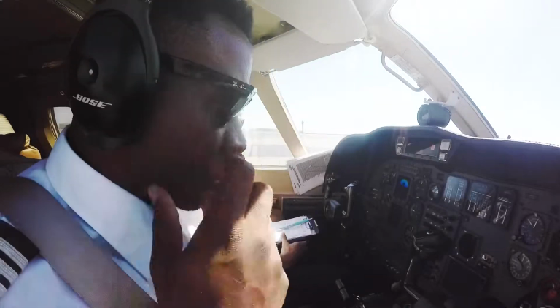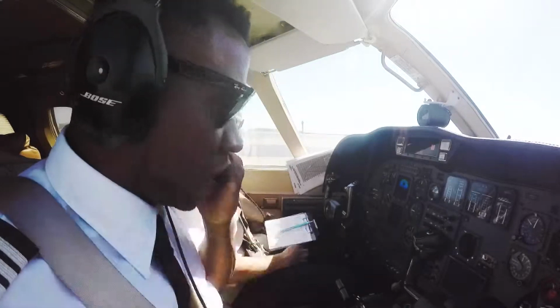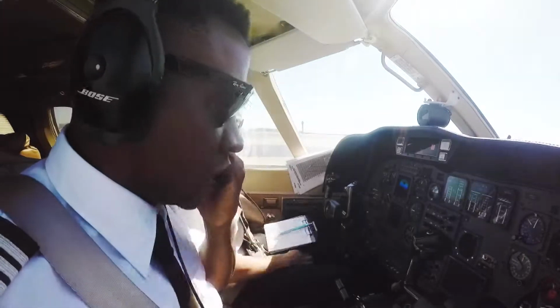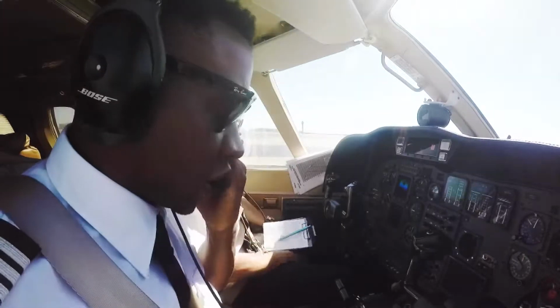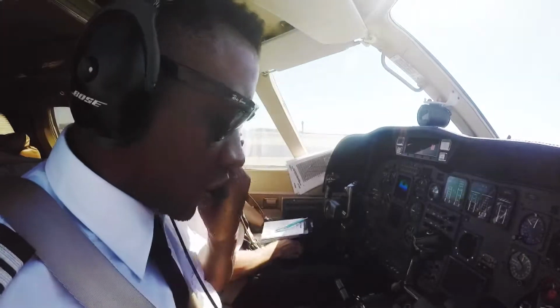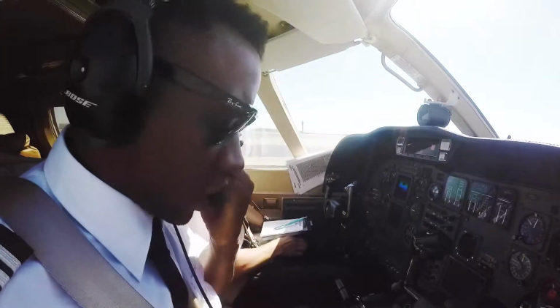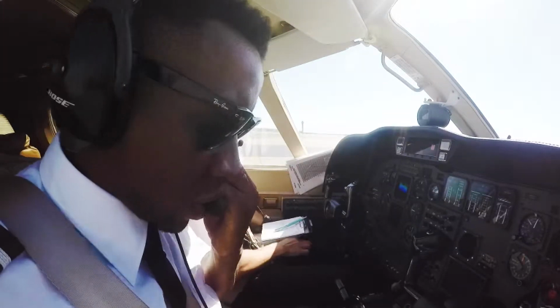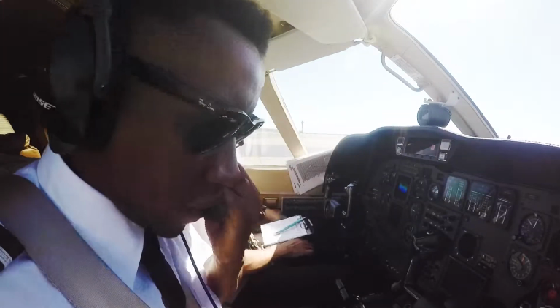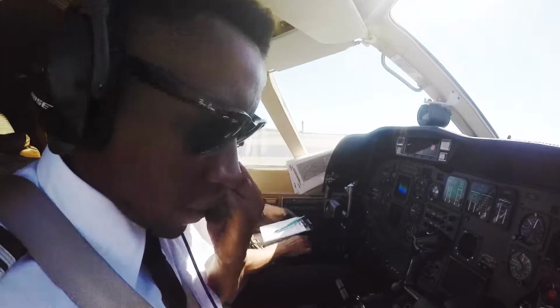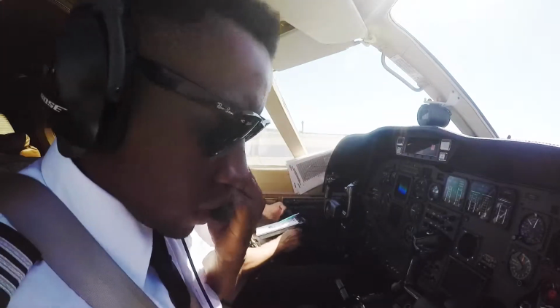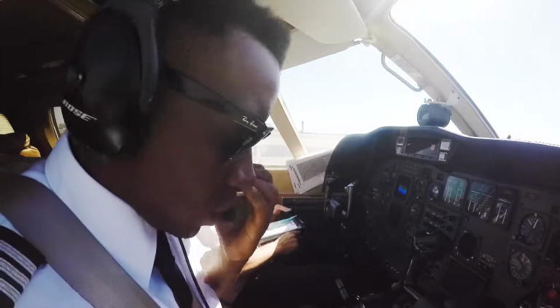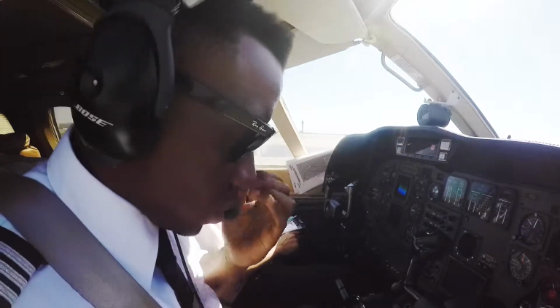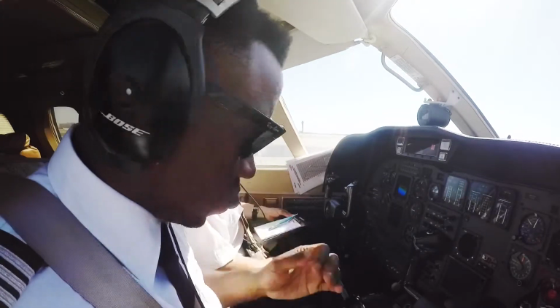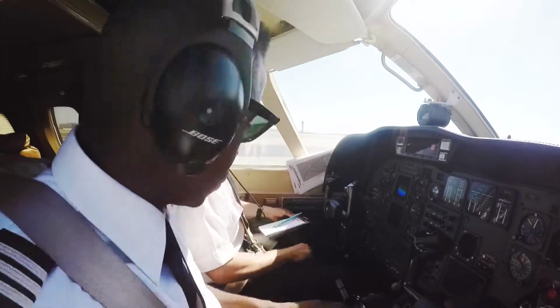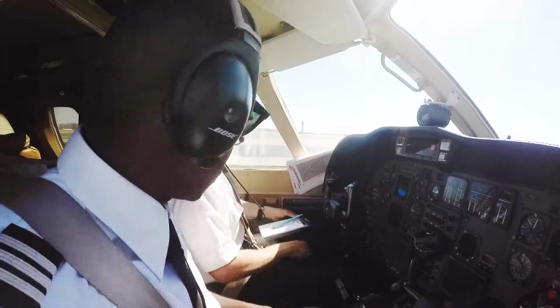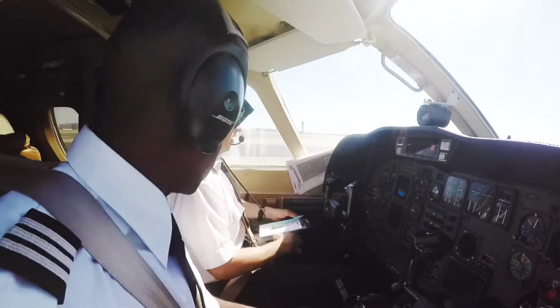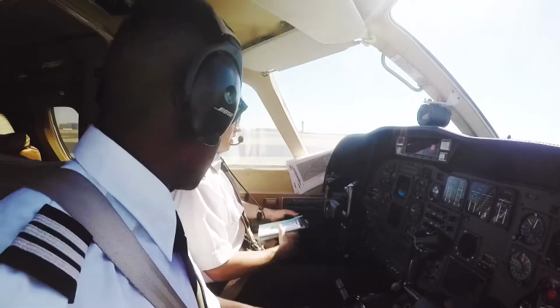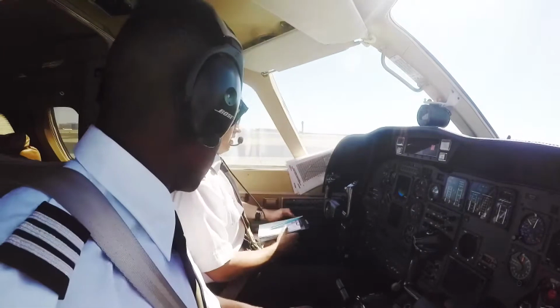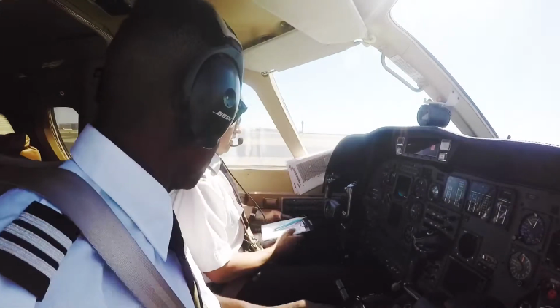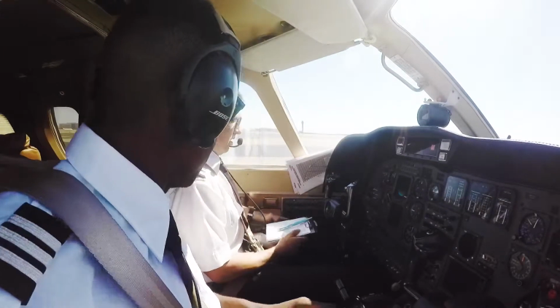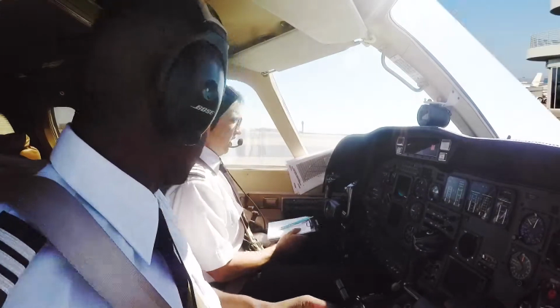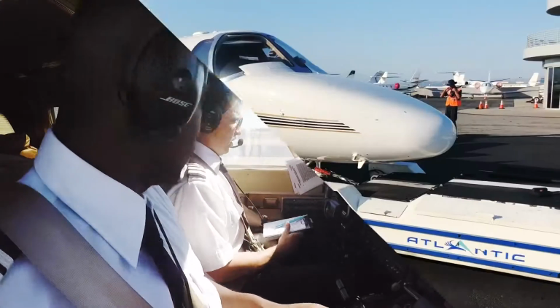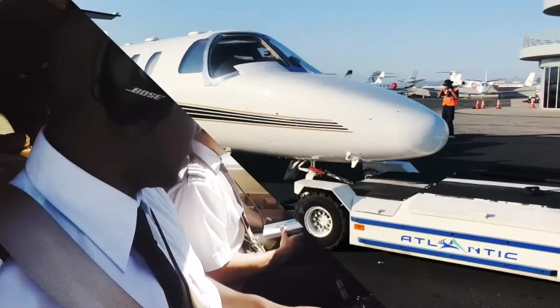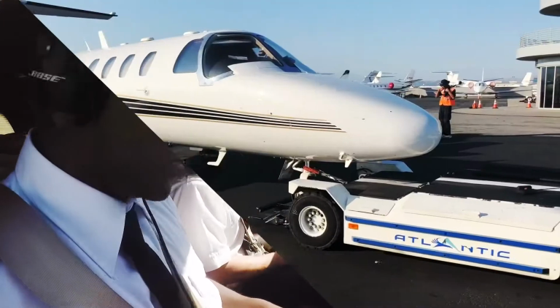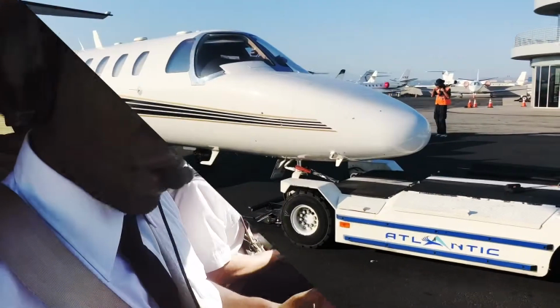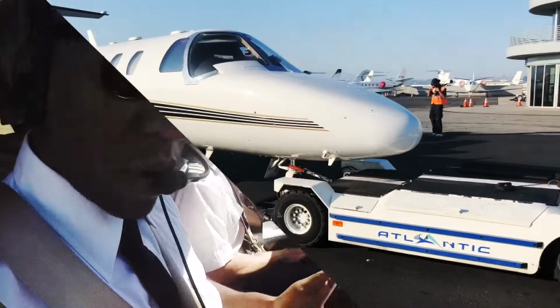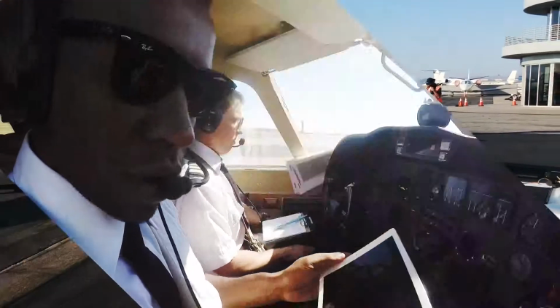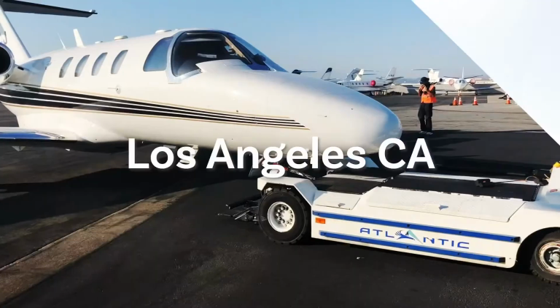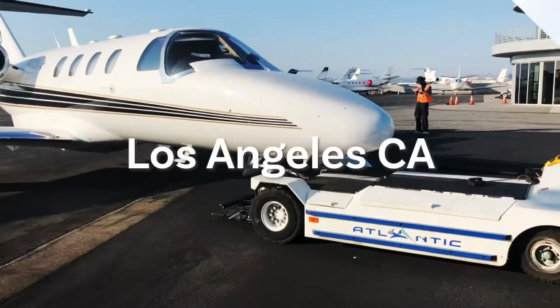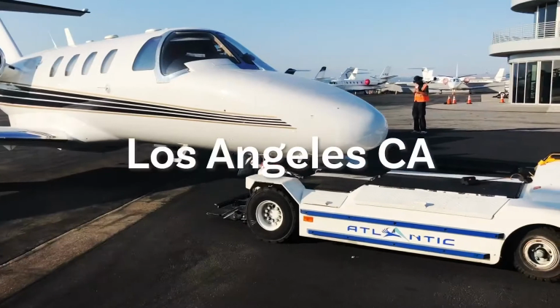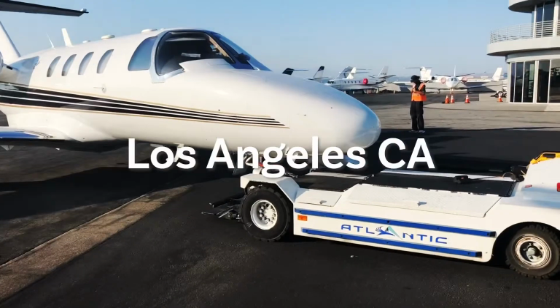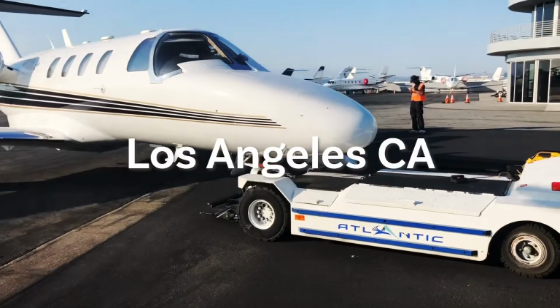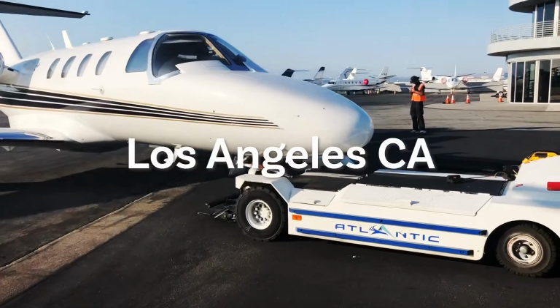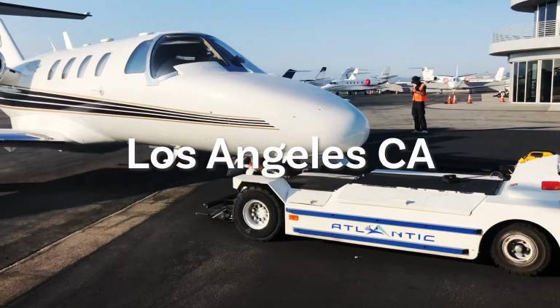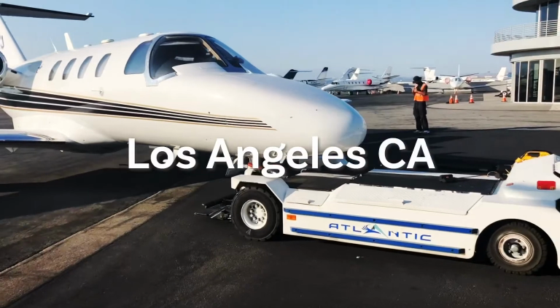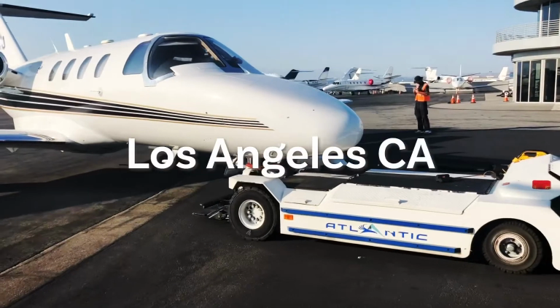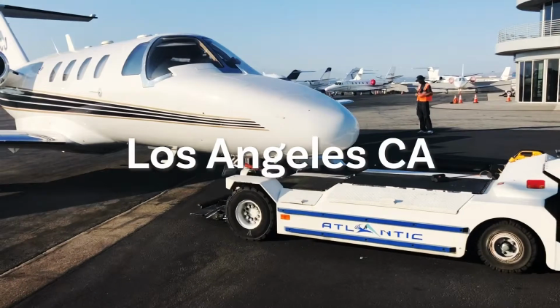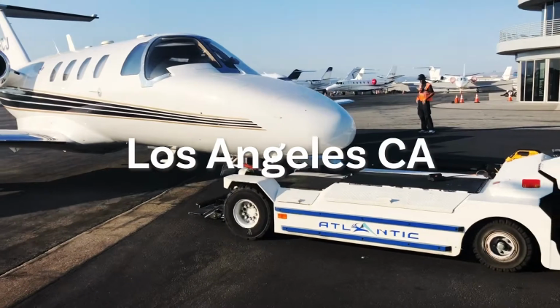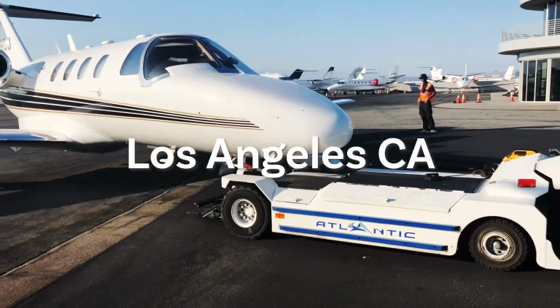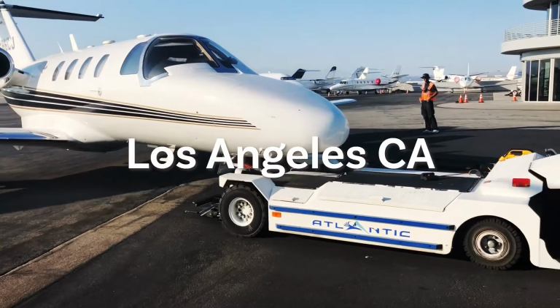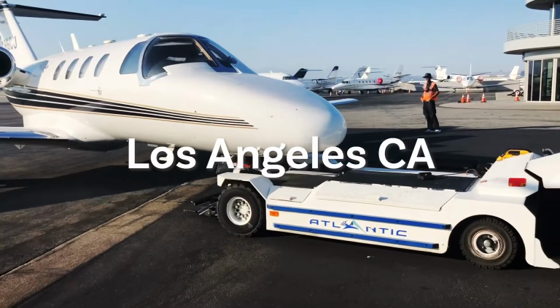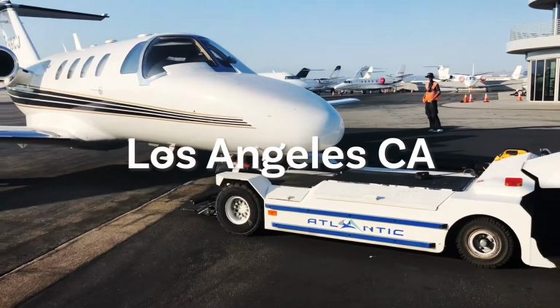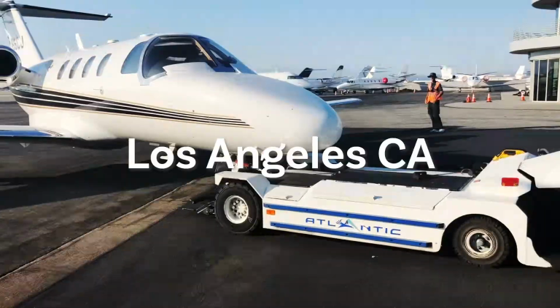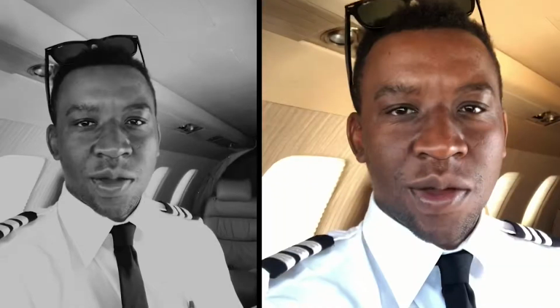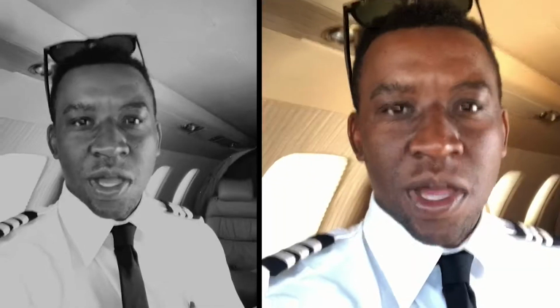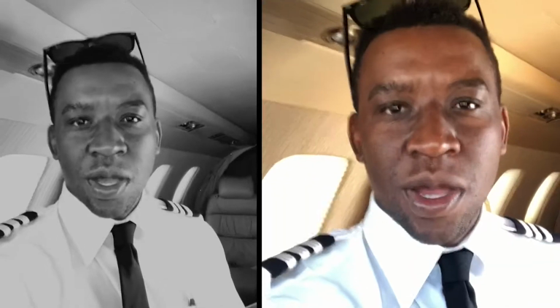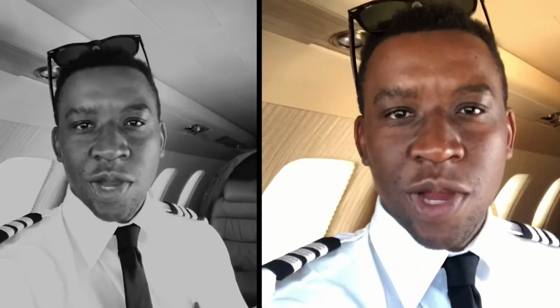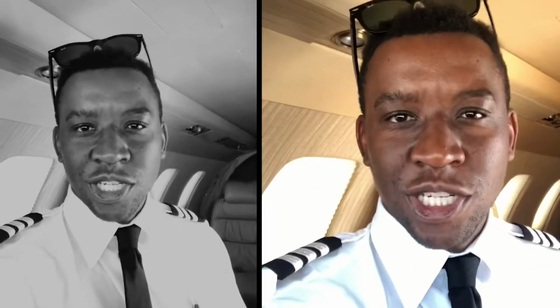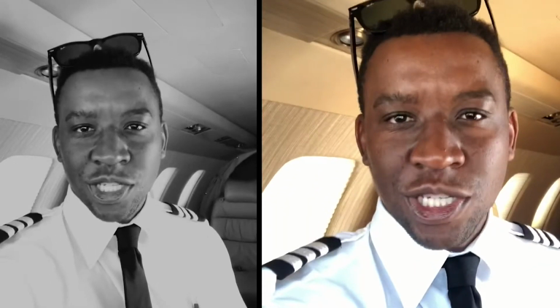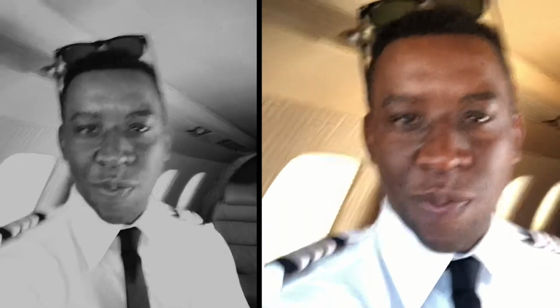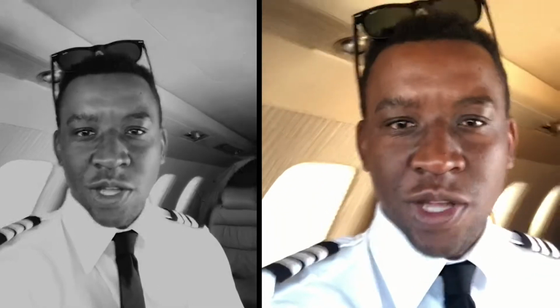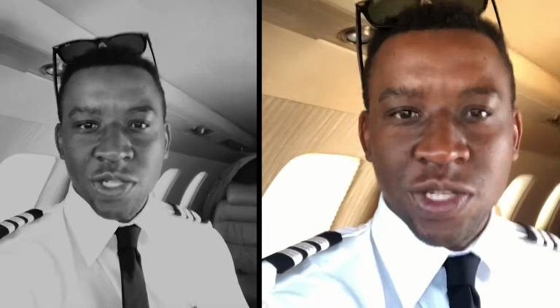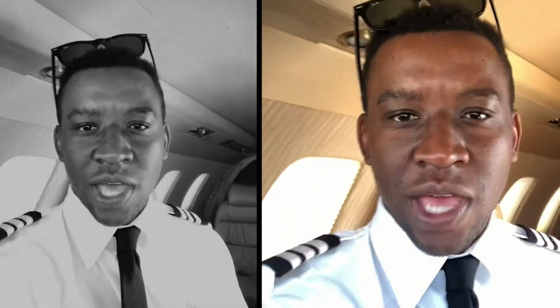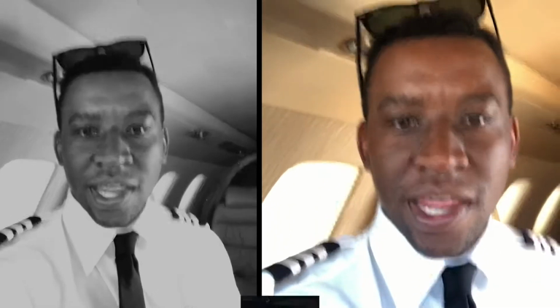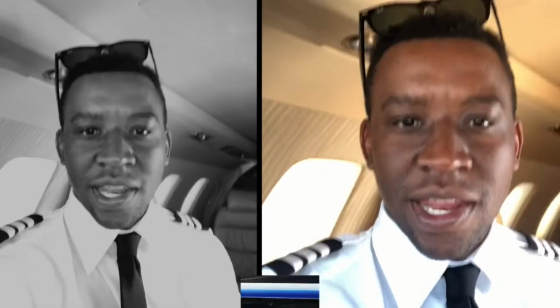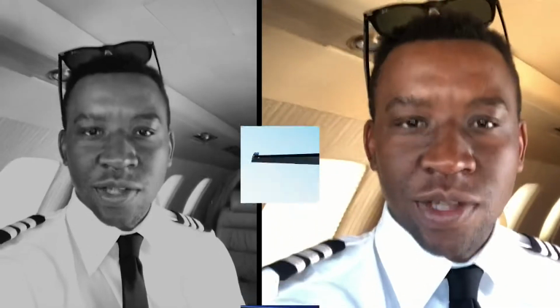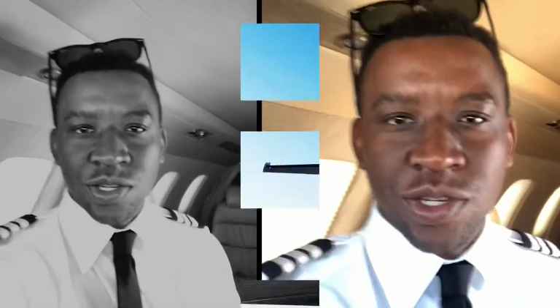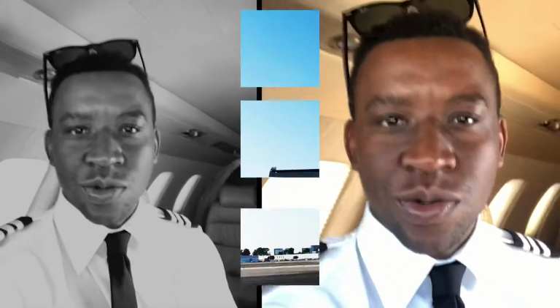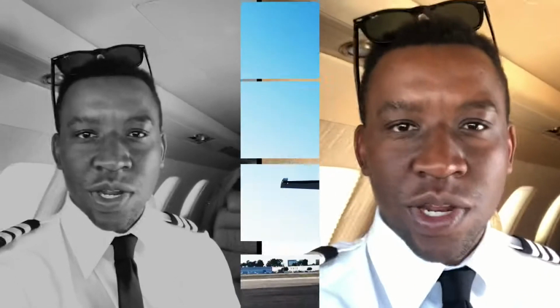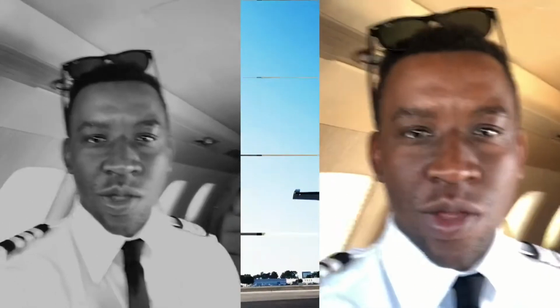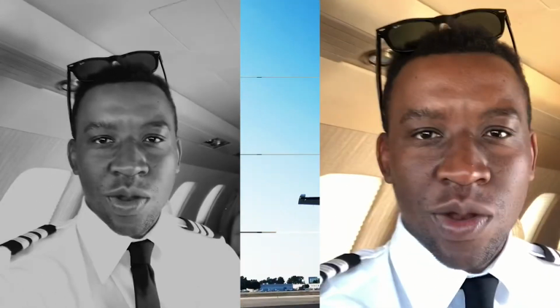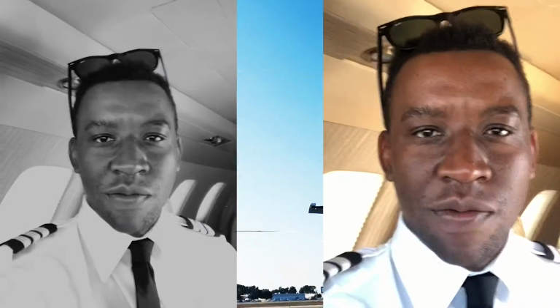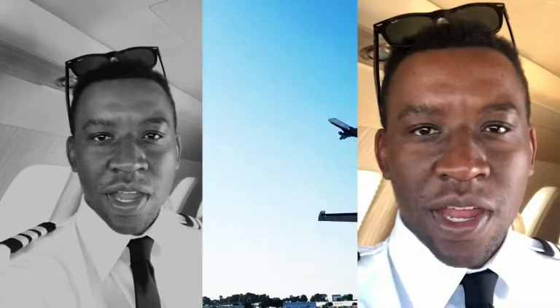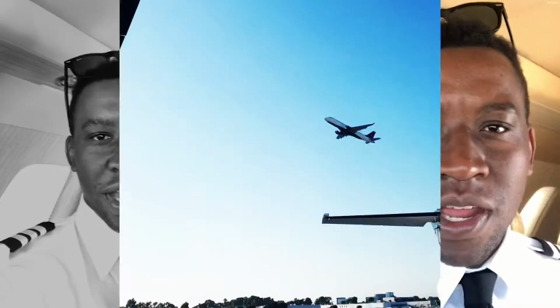Alright Jack Jack, good afternoon. Can you hear me? Yeah, I got you. You got me? We're just about to head out to Reno, Nevada.